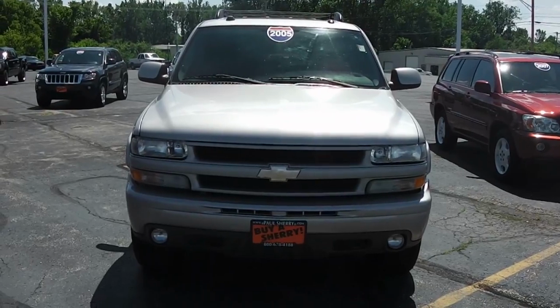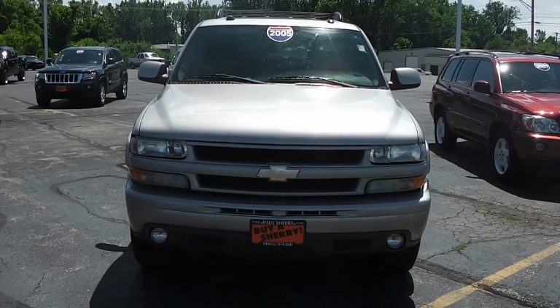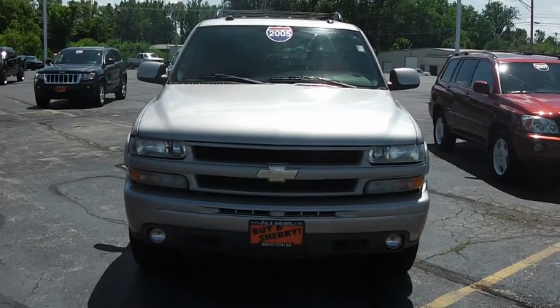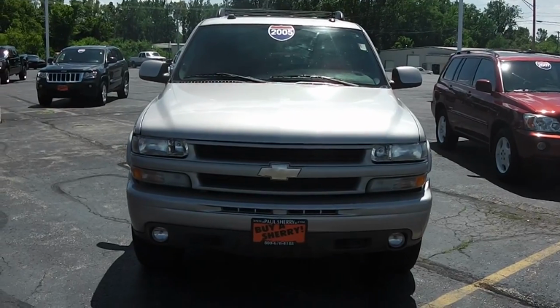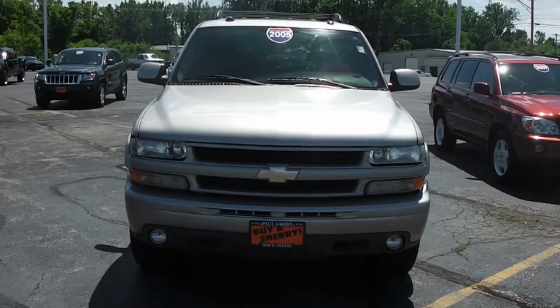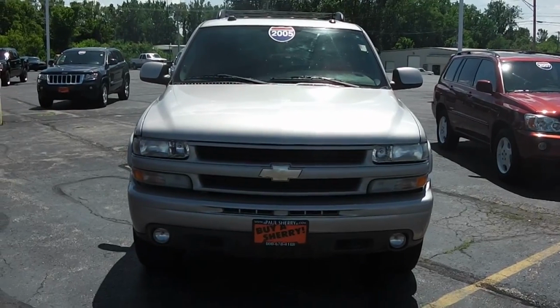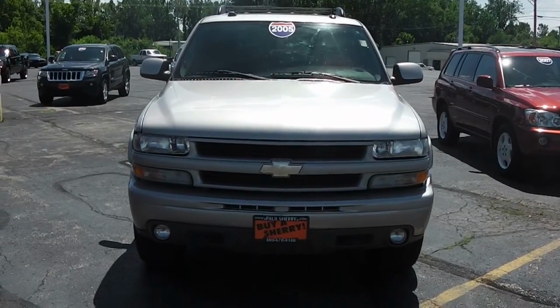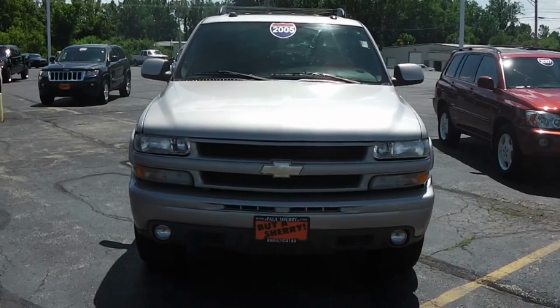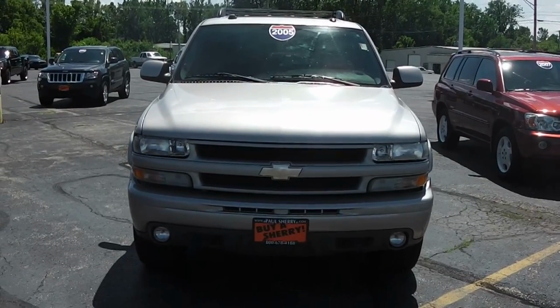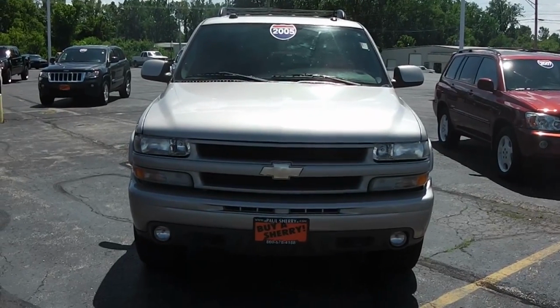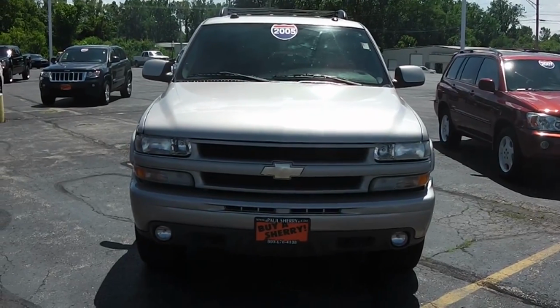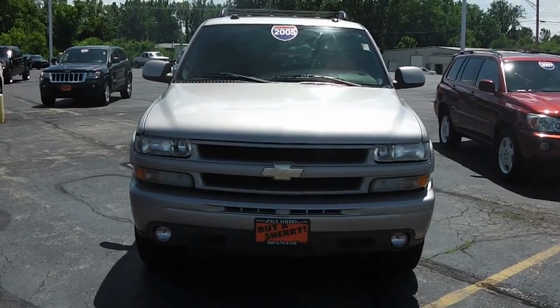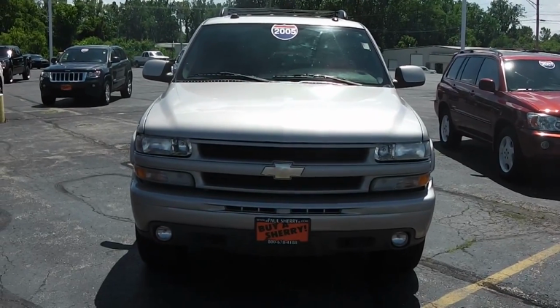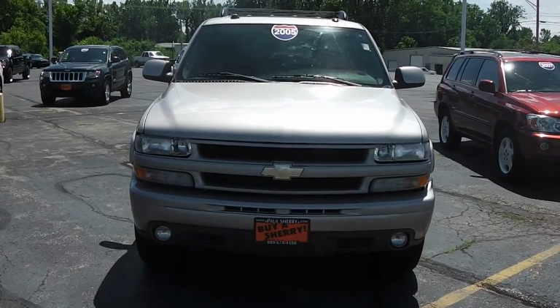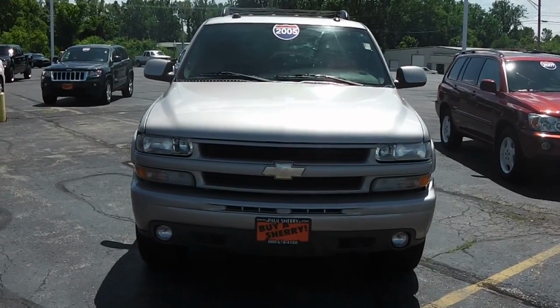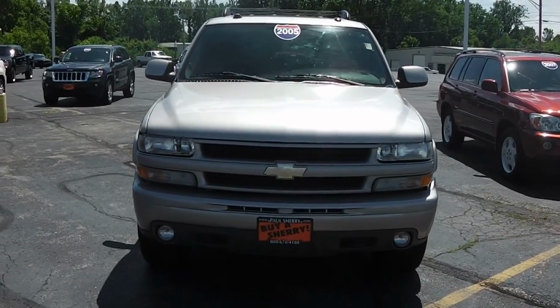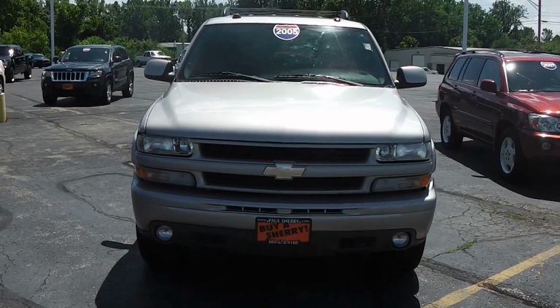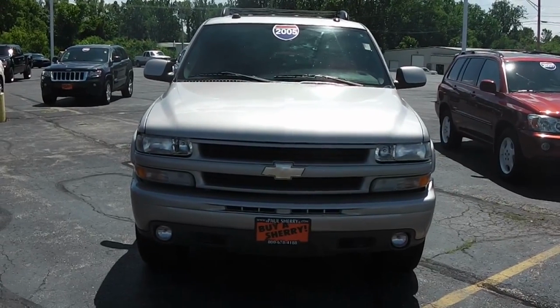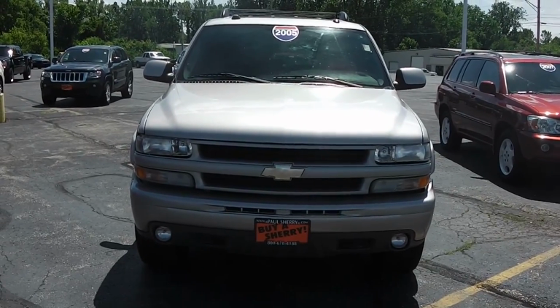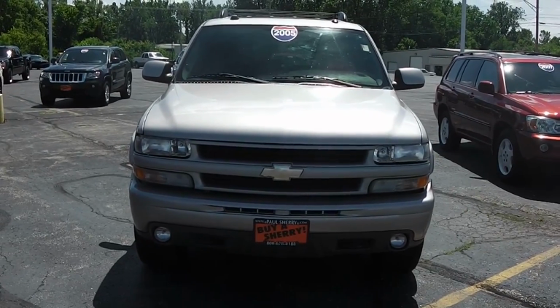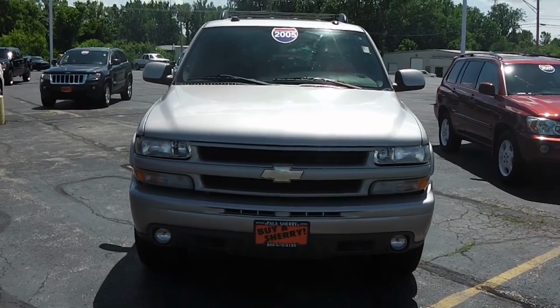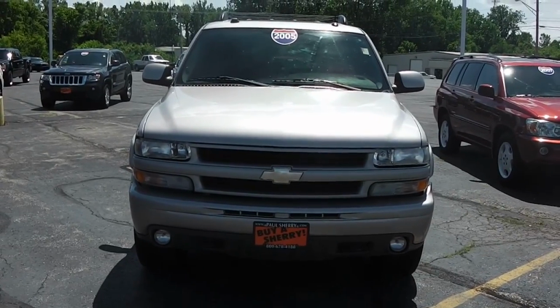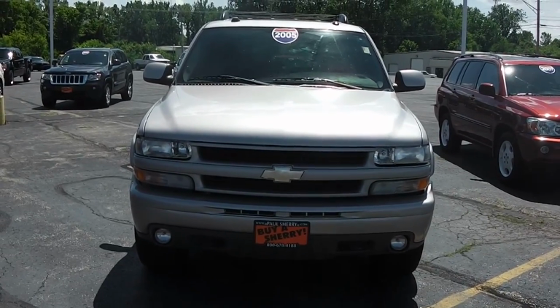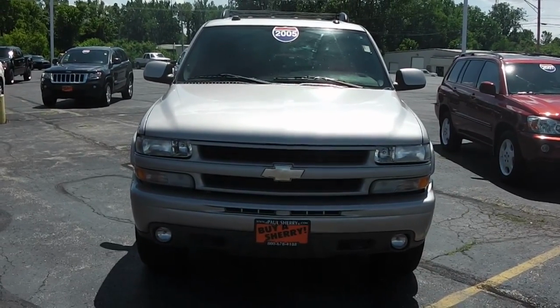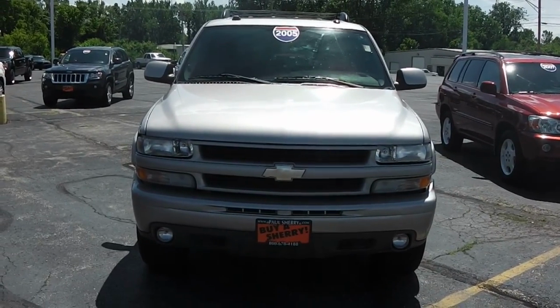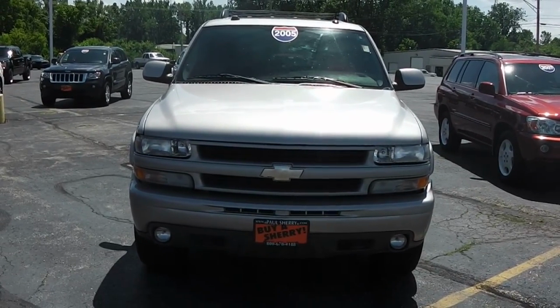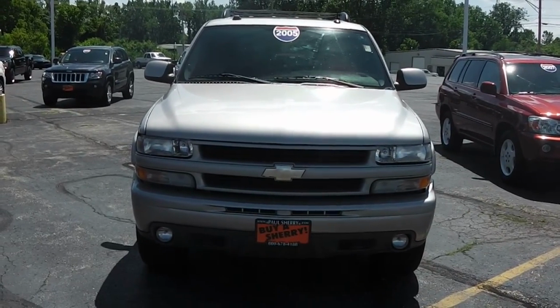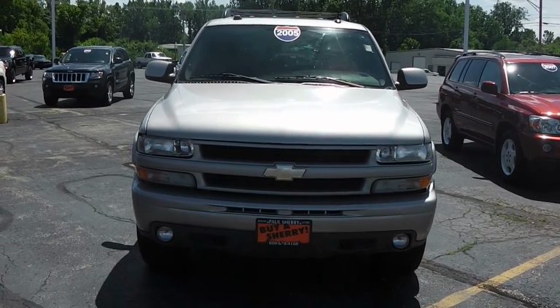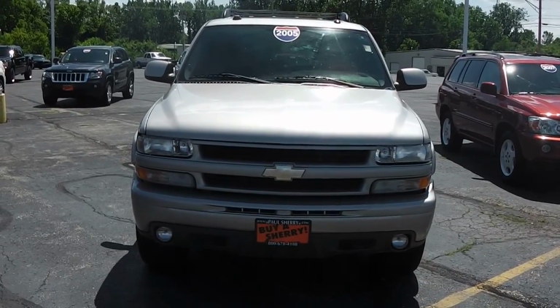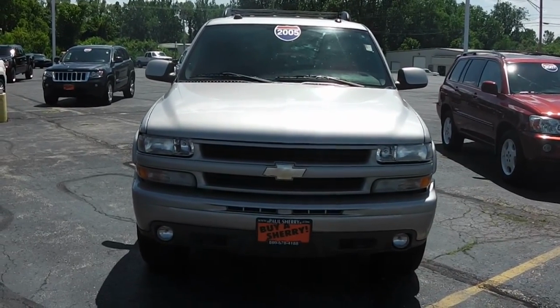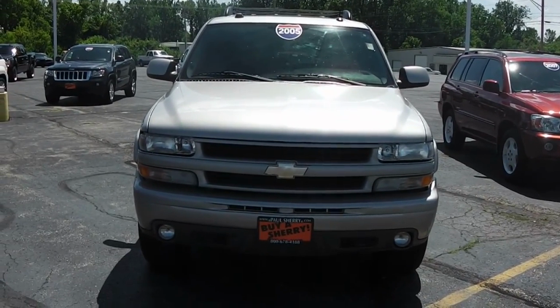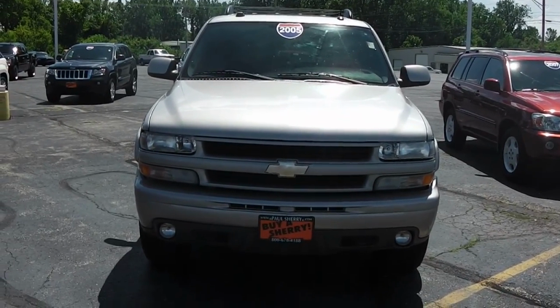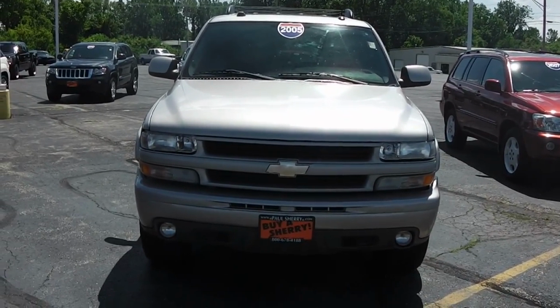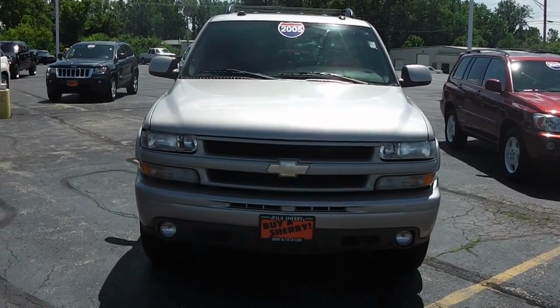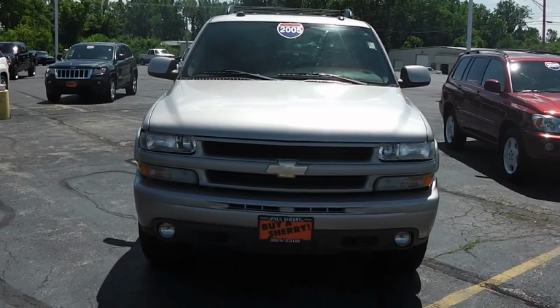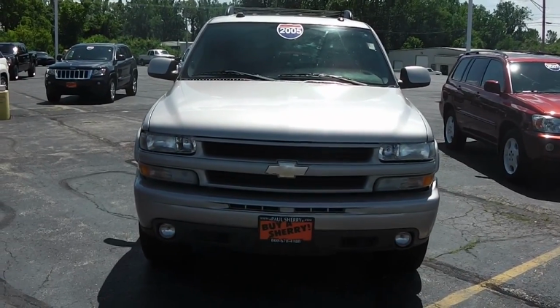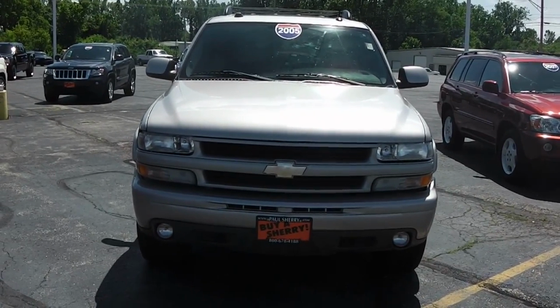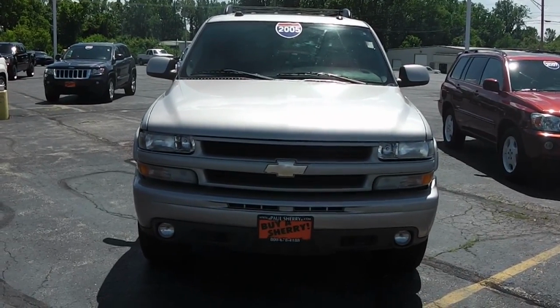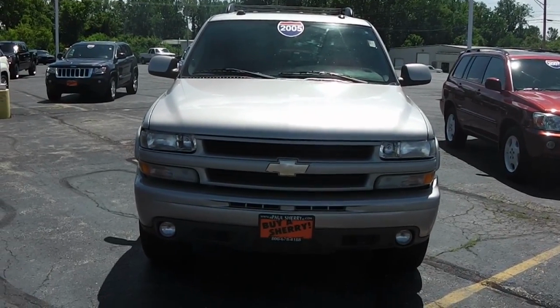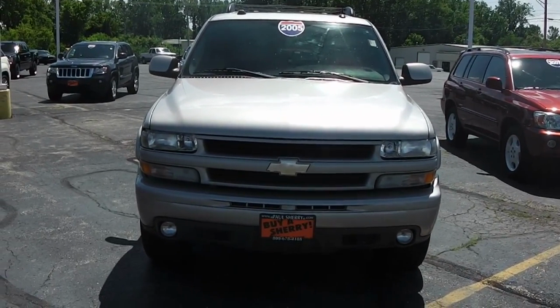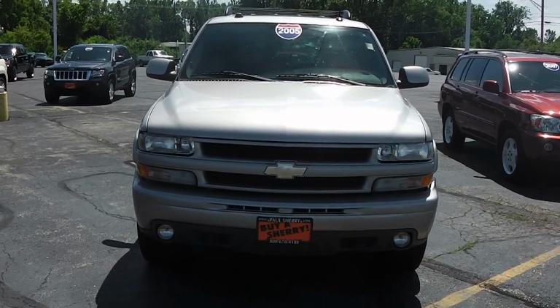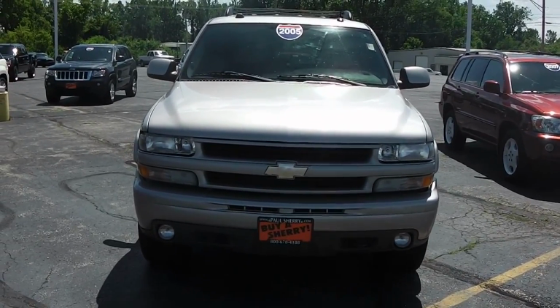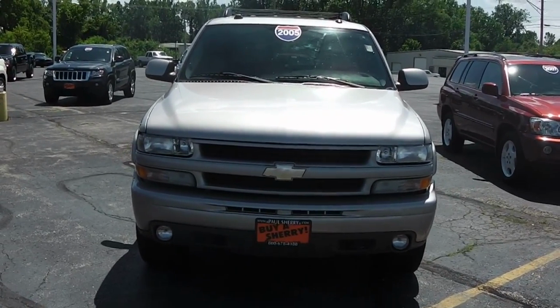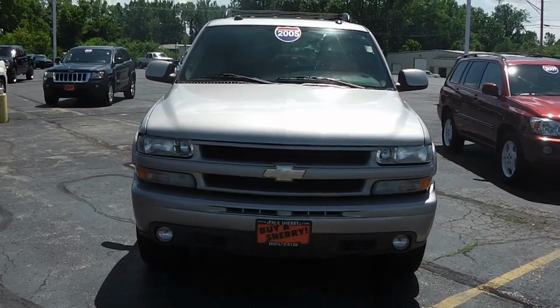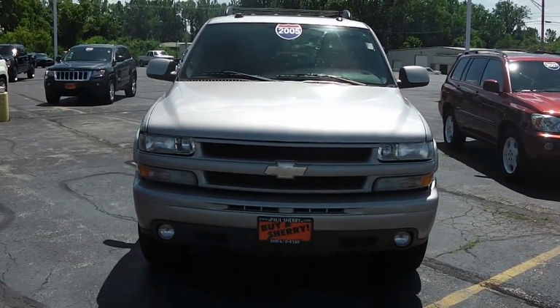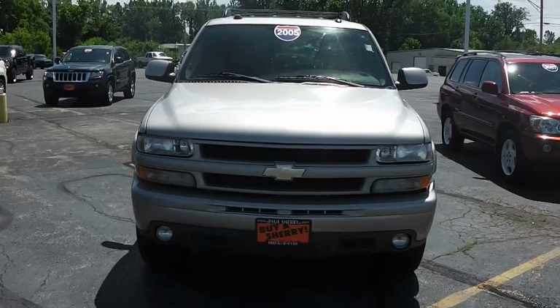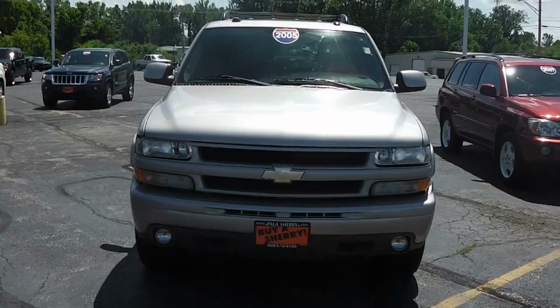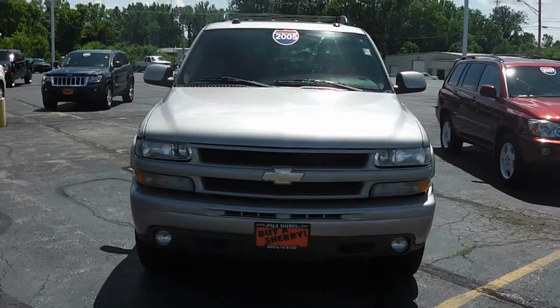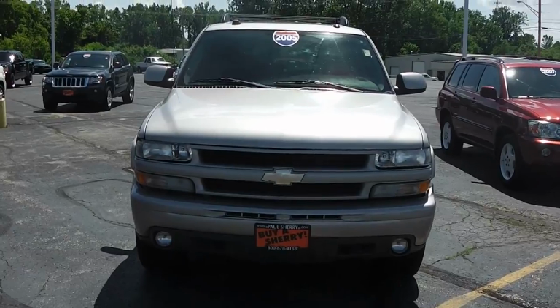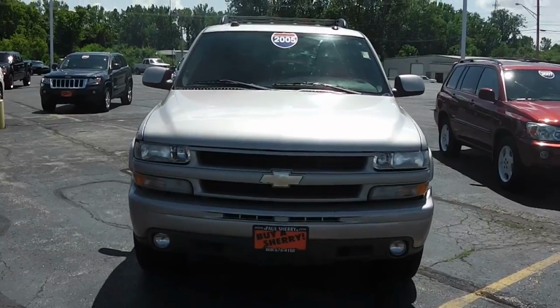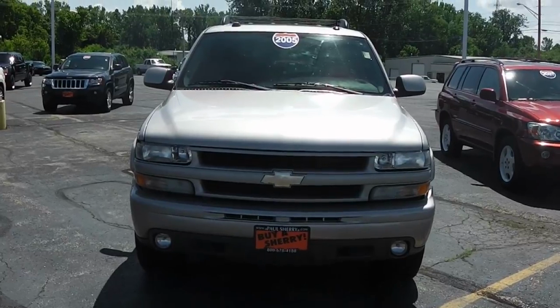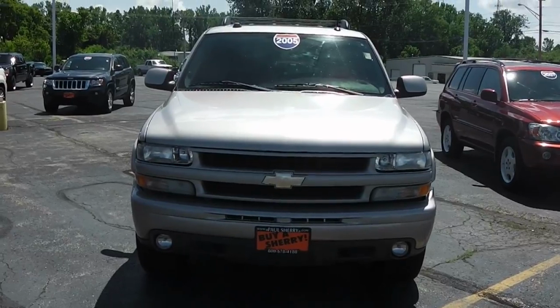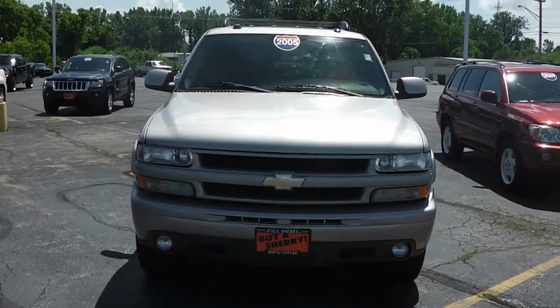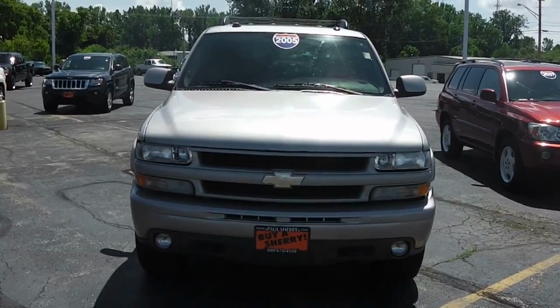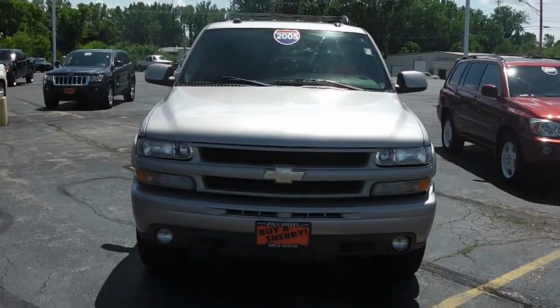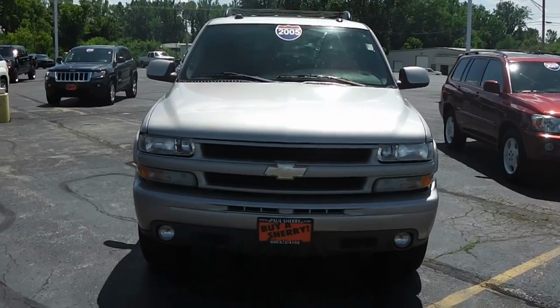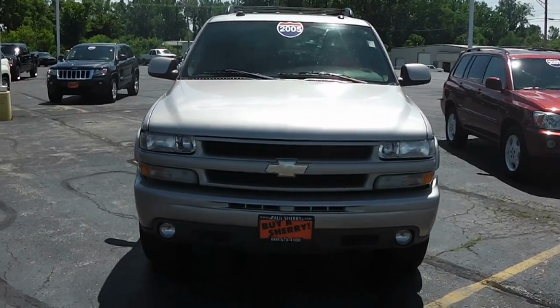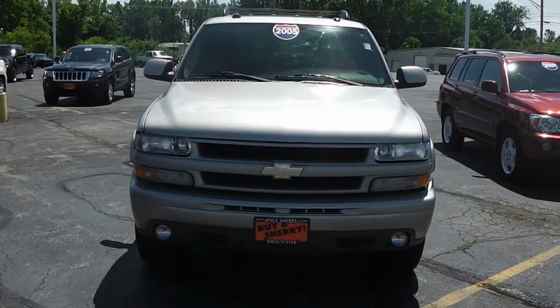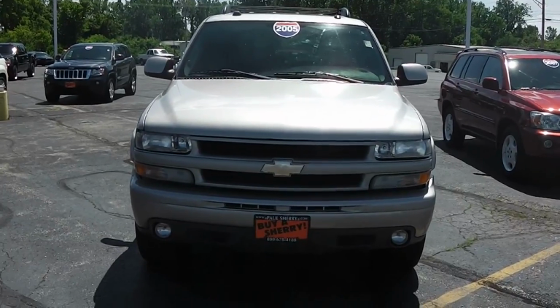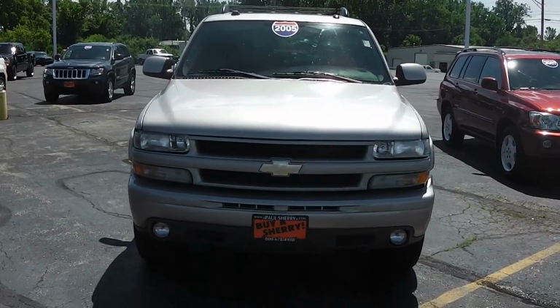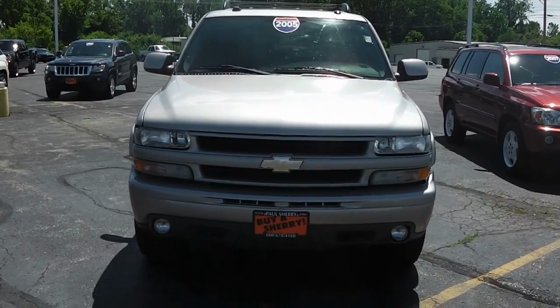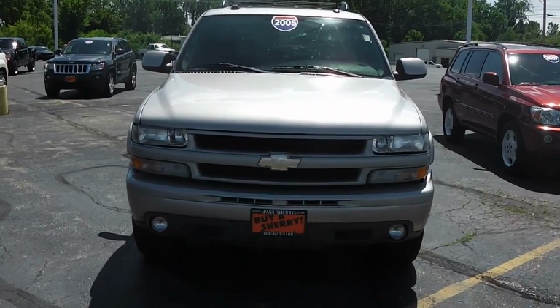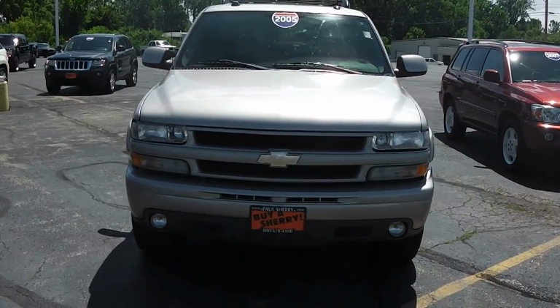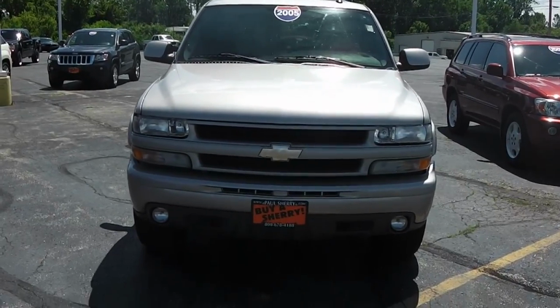Zach Smith here at Paul Sherry's Chrysler Dodge Jeep Ram and RVs in Piqua, Ohio. Here we're looking at a 2005 Chevy Tahoe.